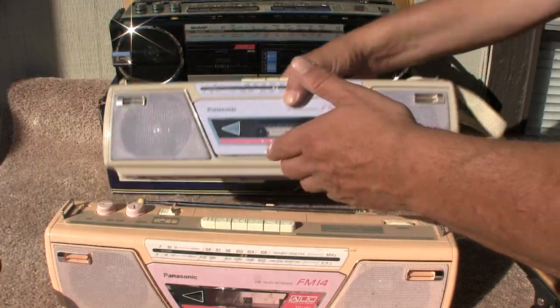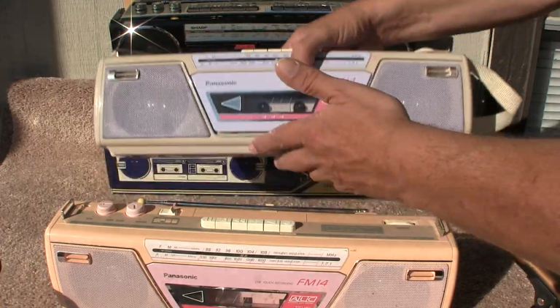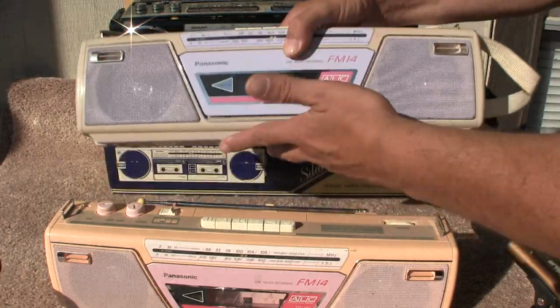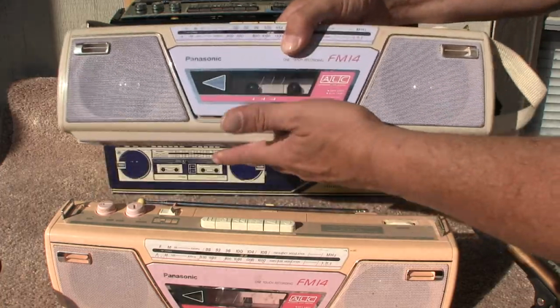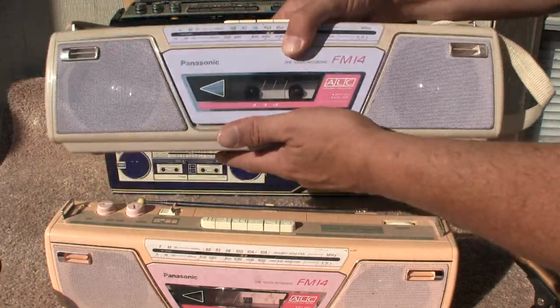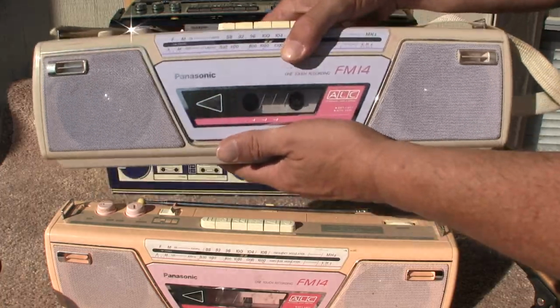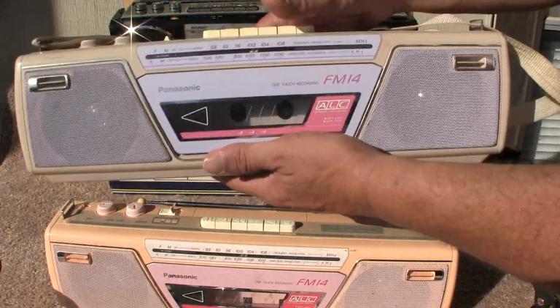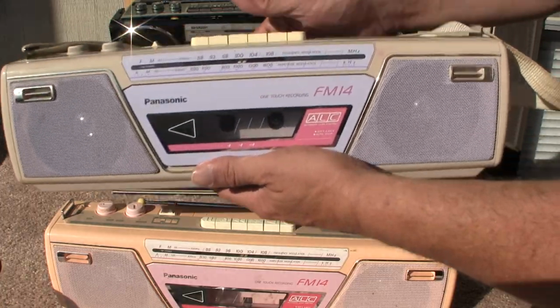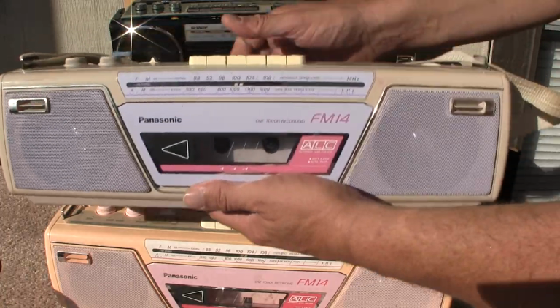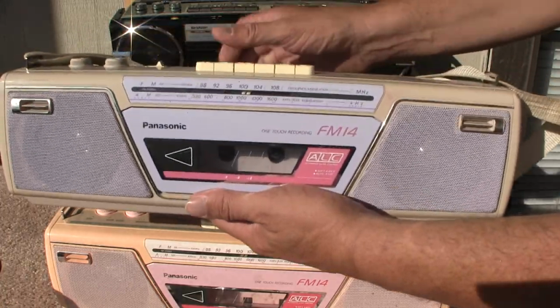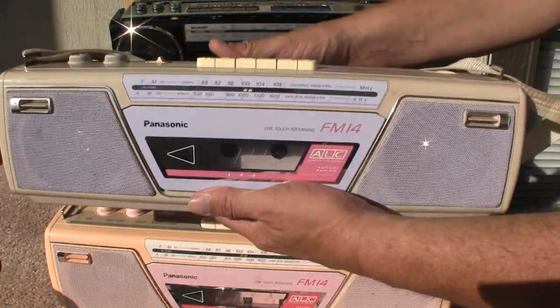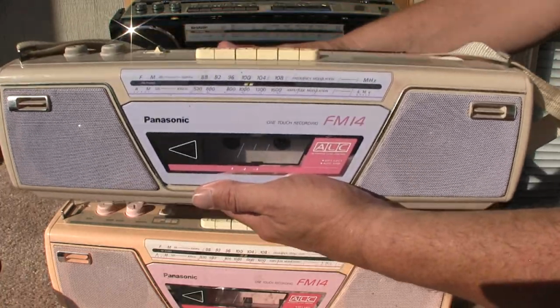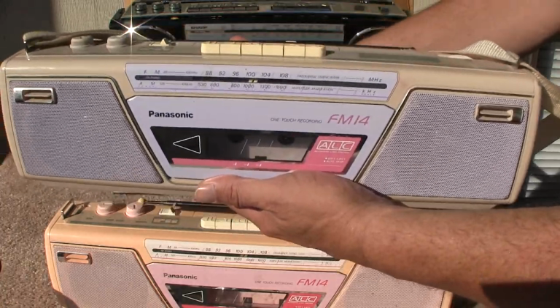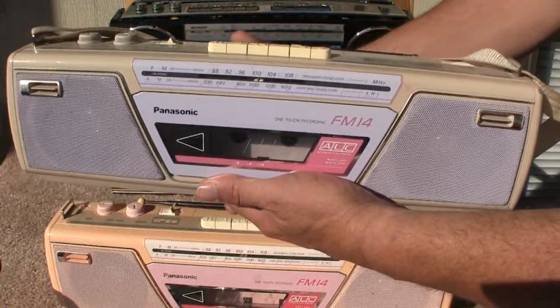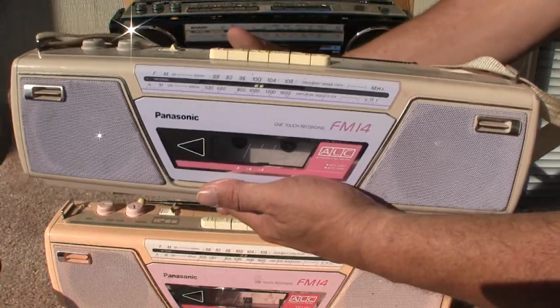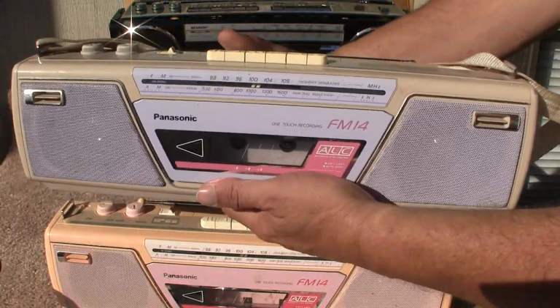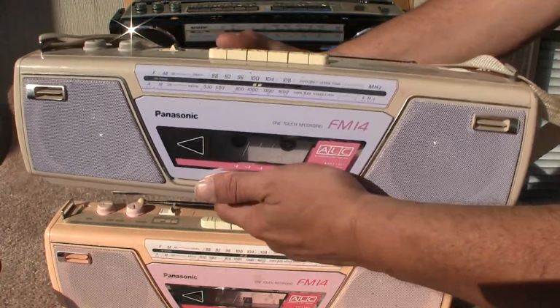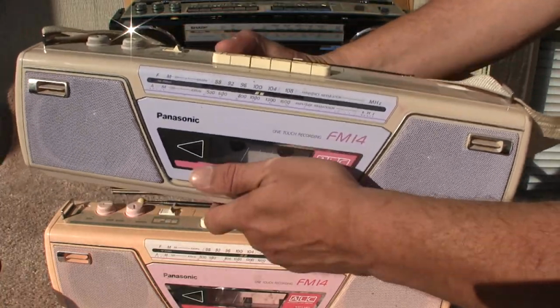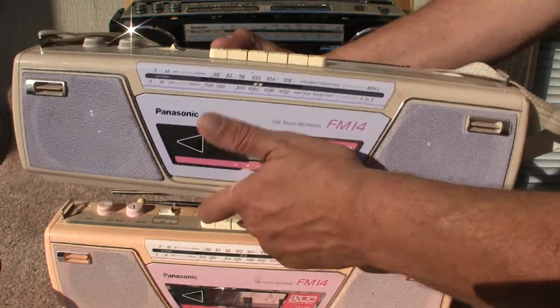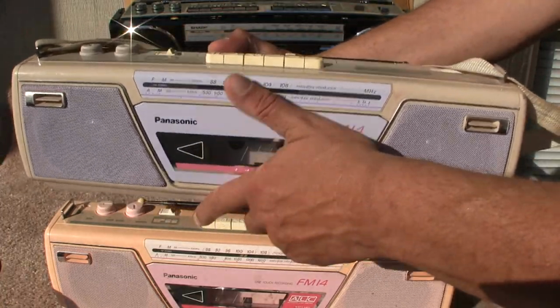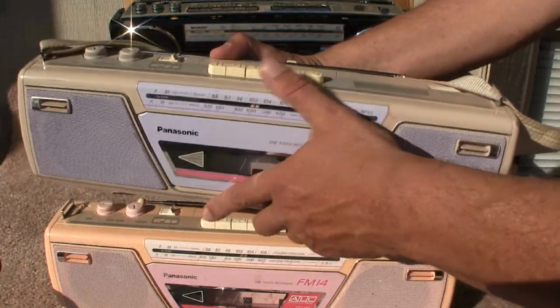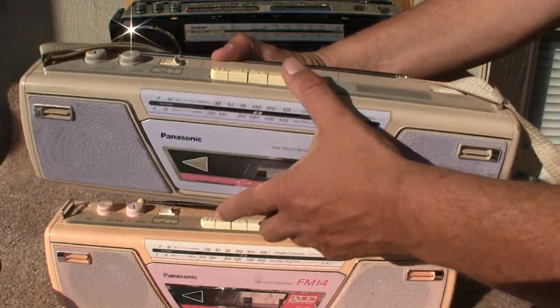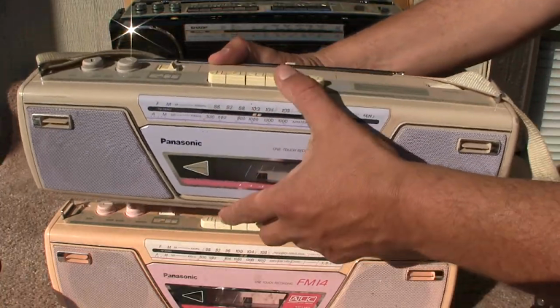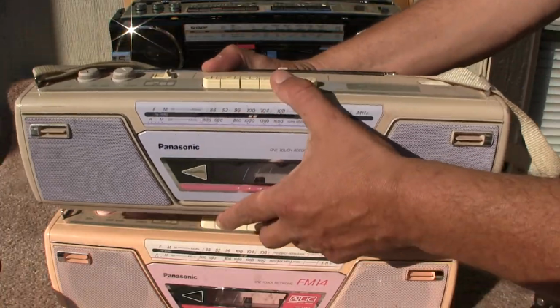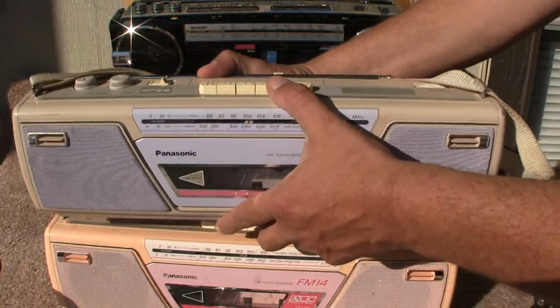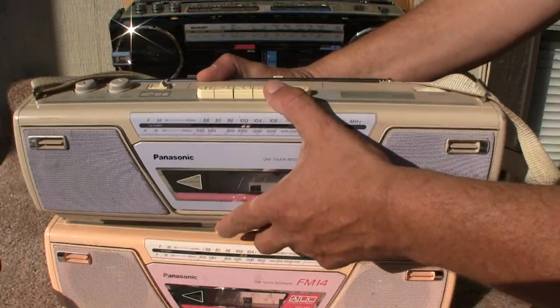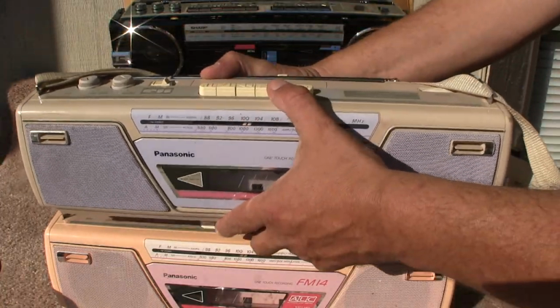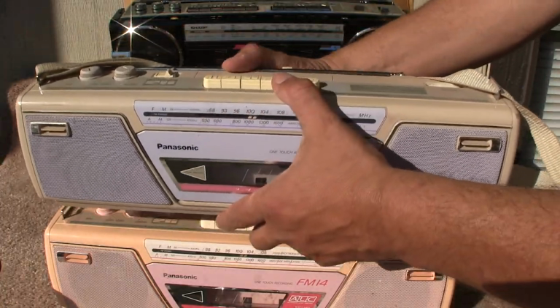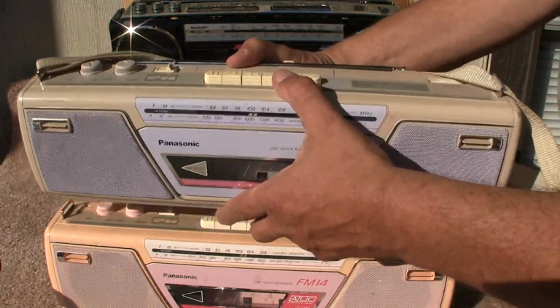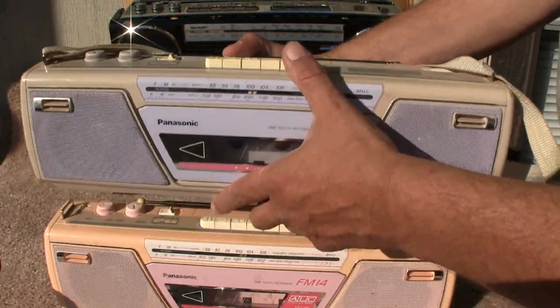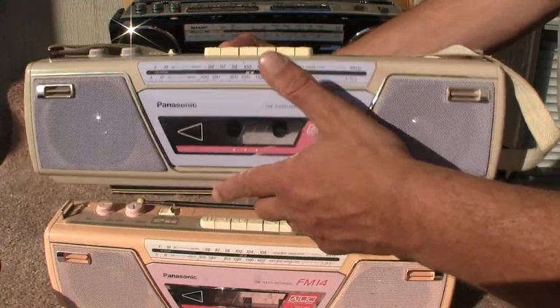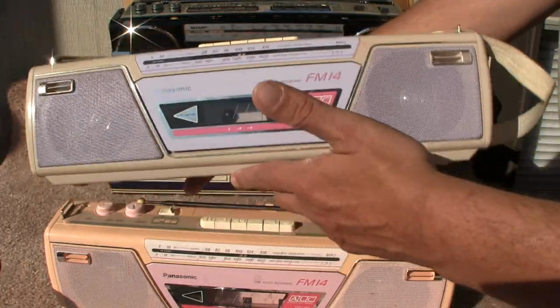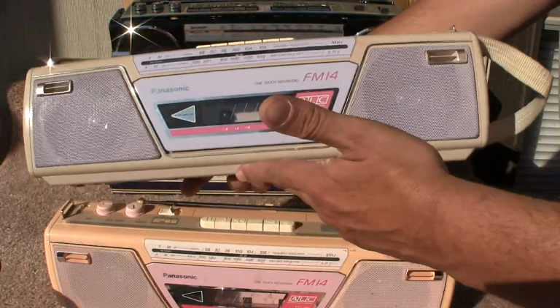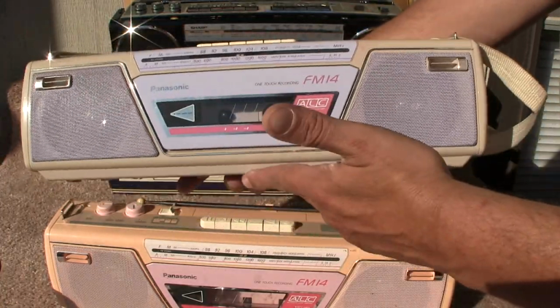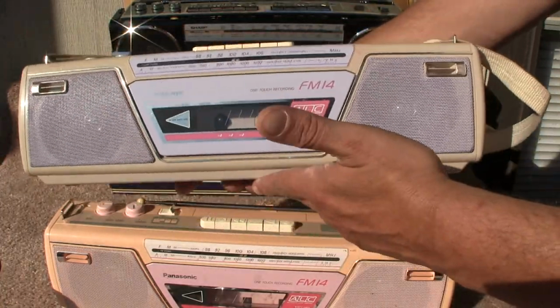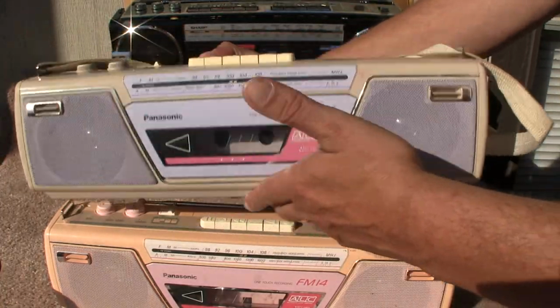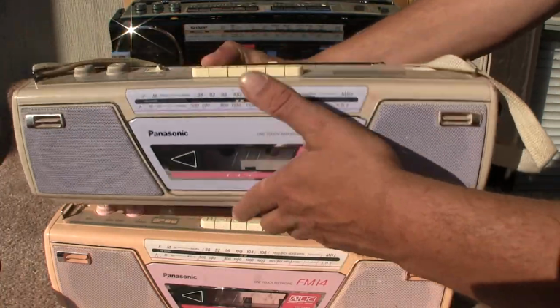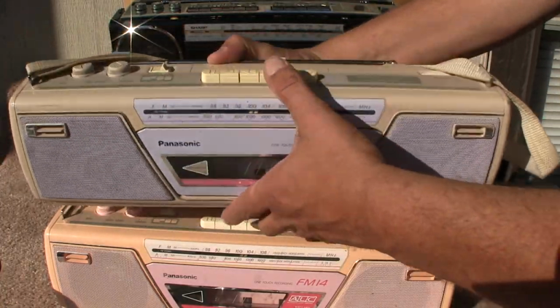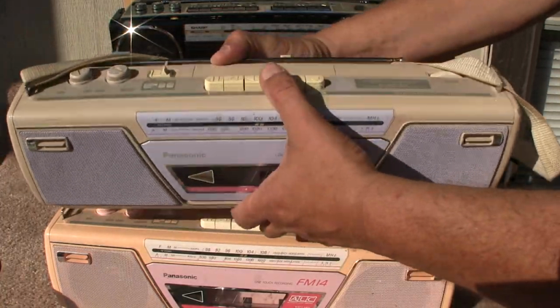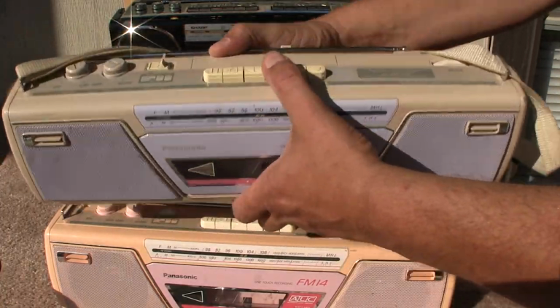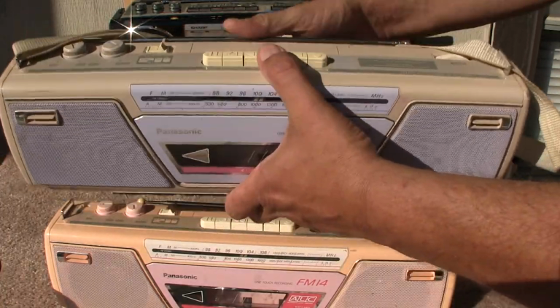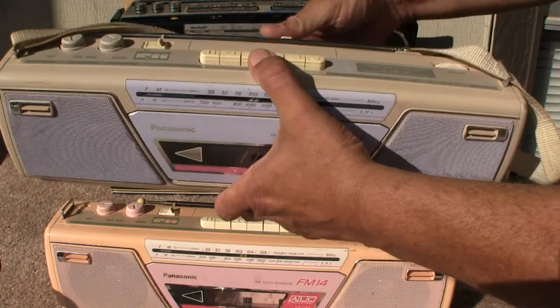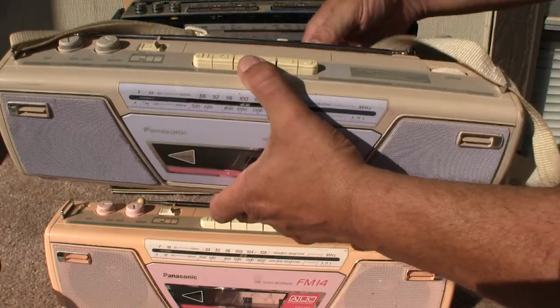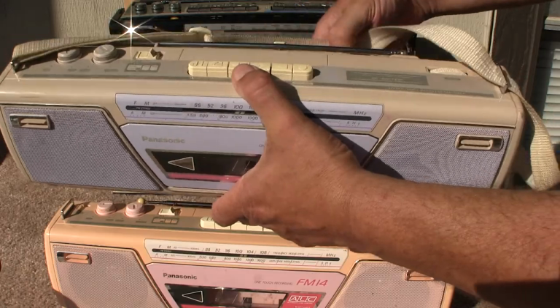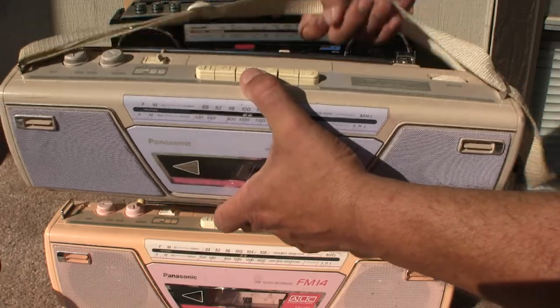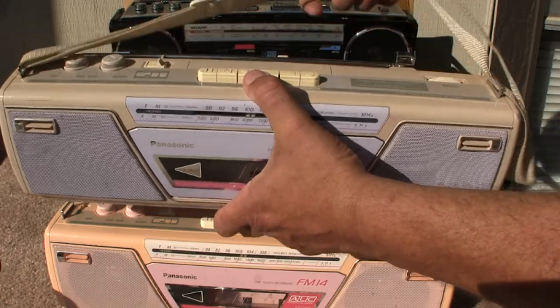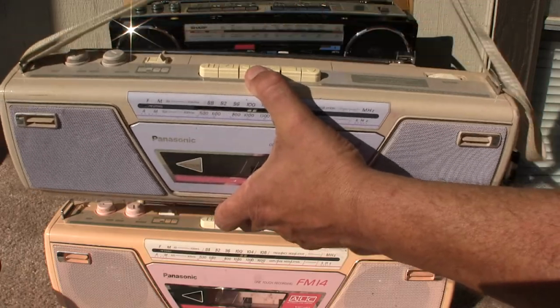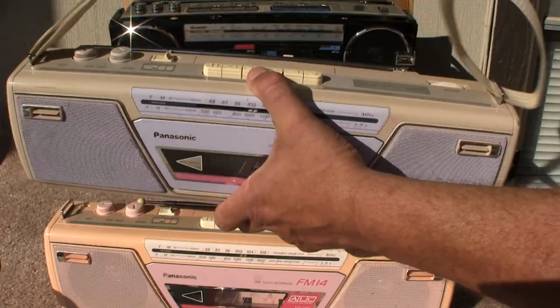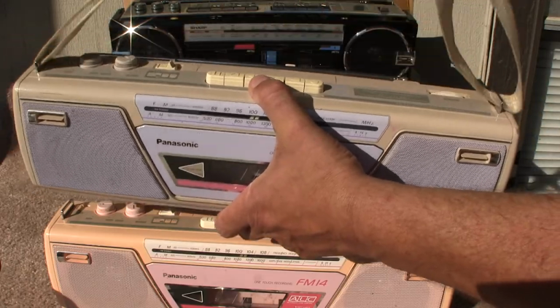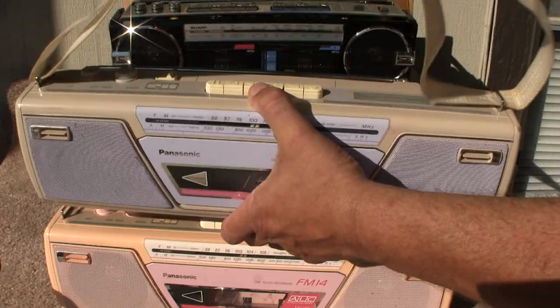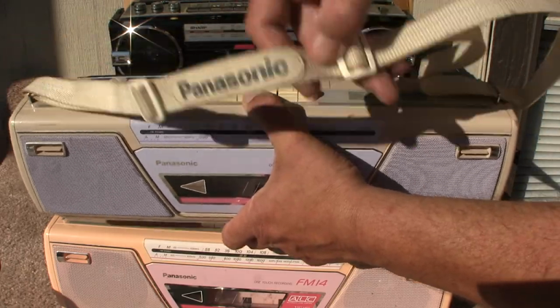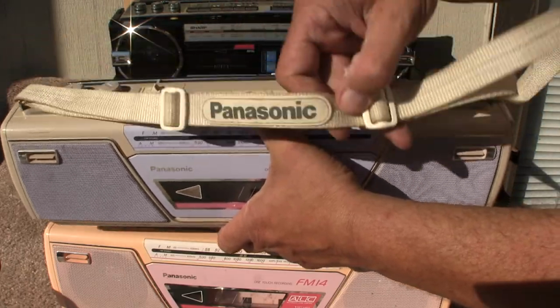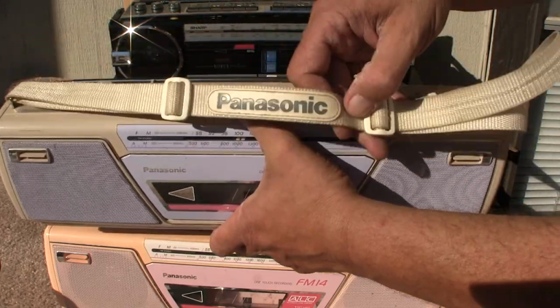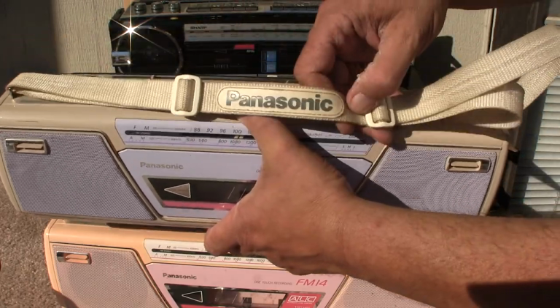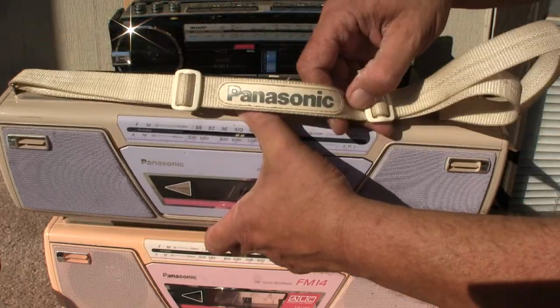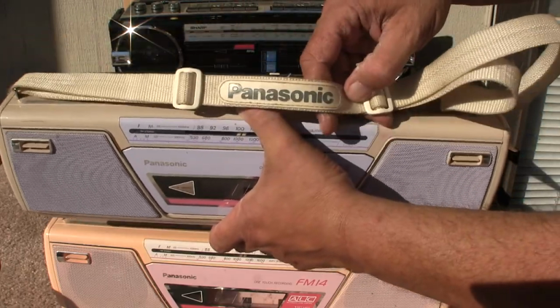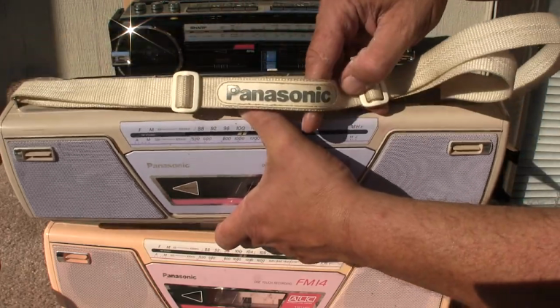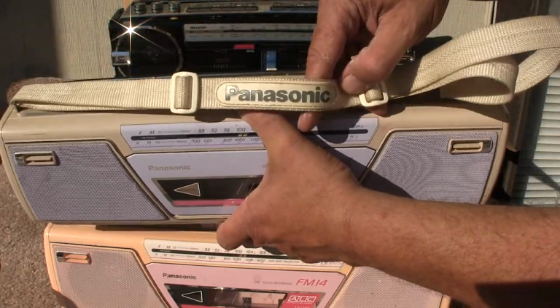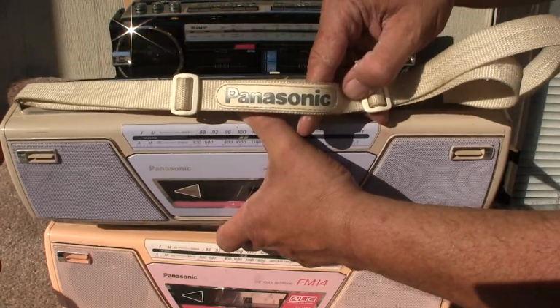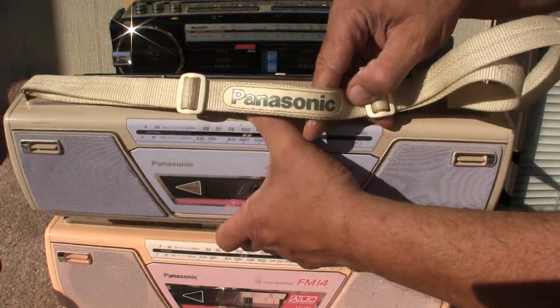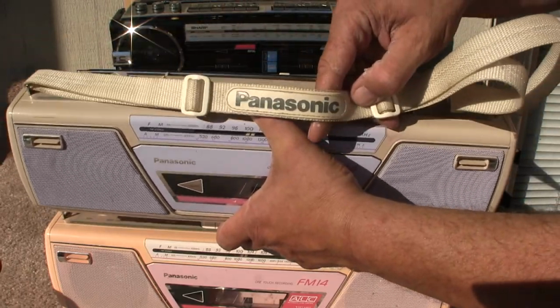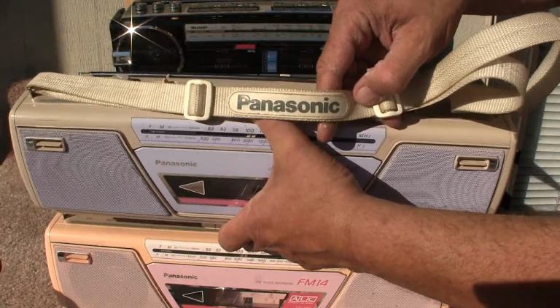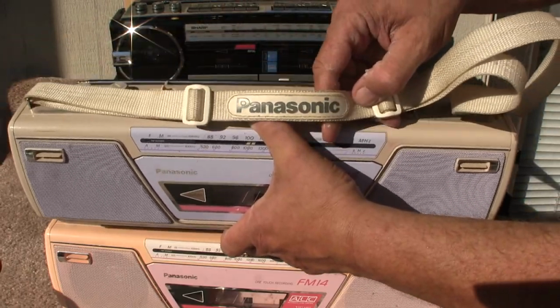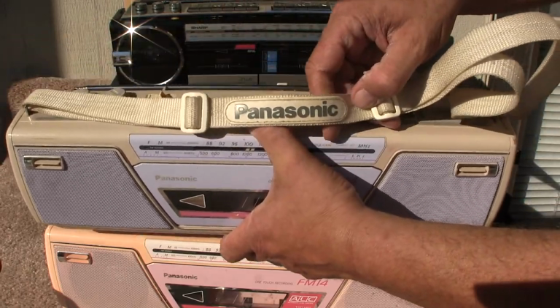This one here, the cassette deck does work 100%. This one has the strap already attached — Panasonic.